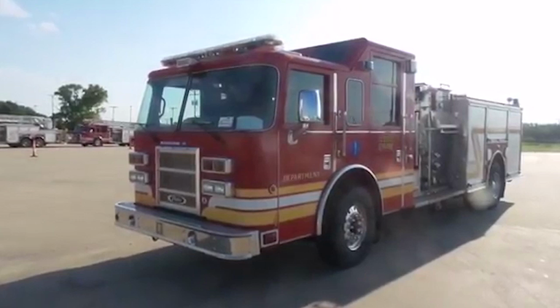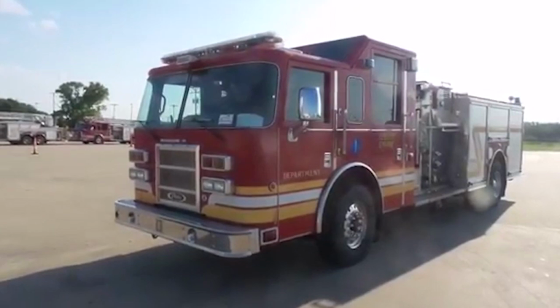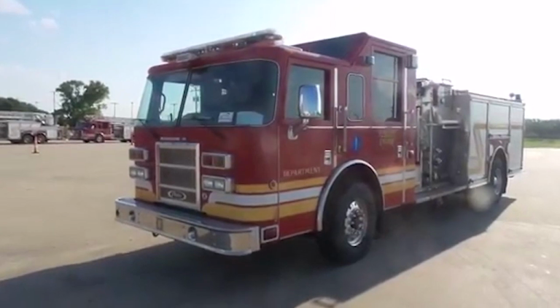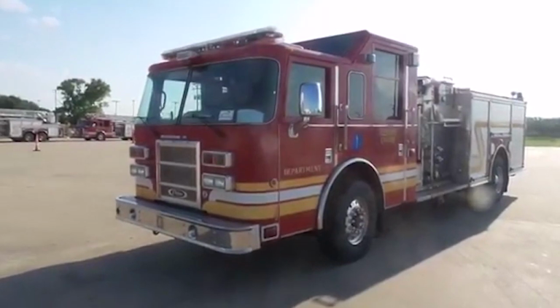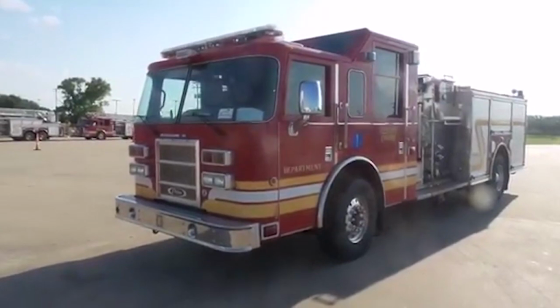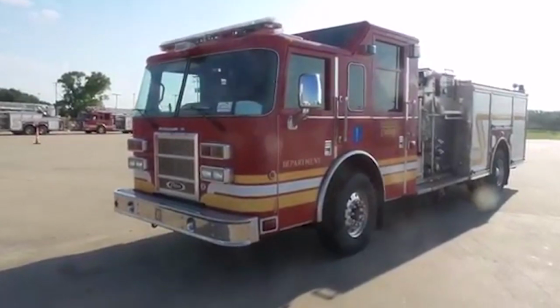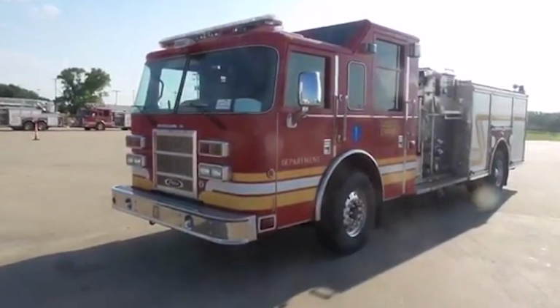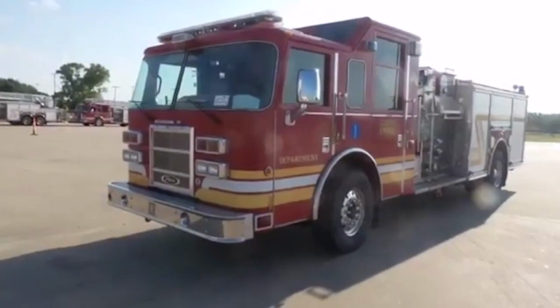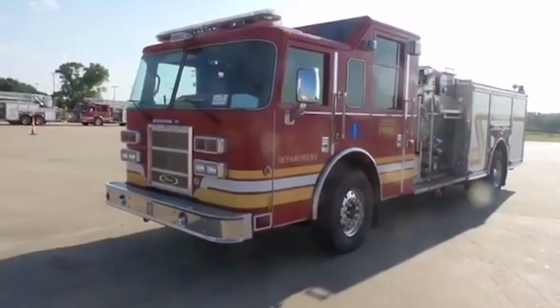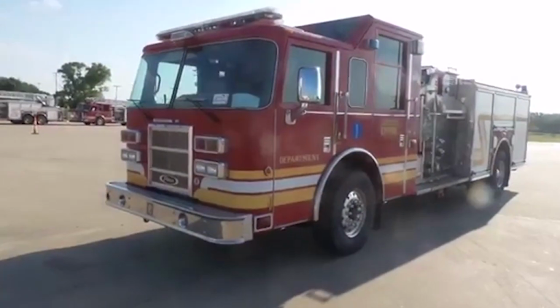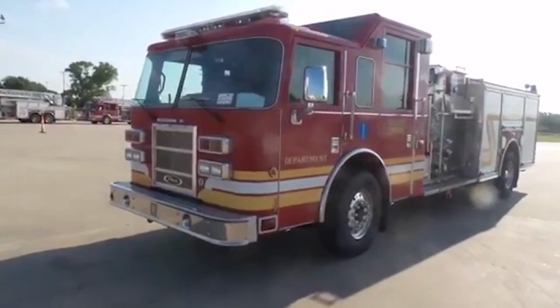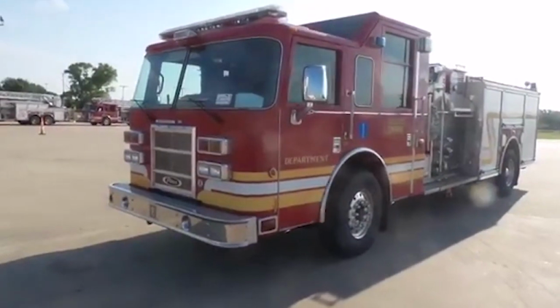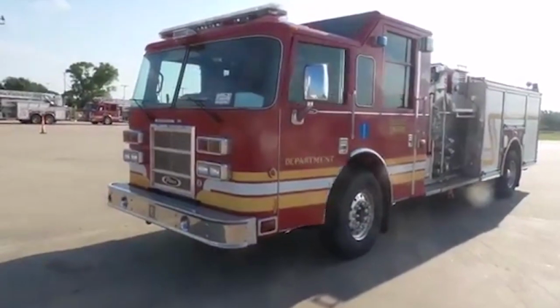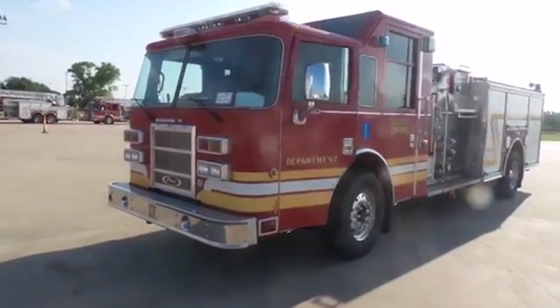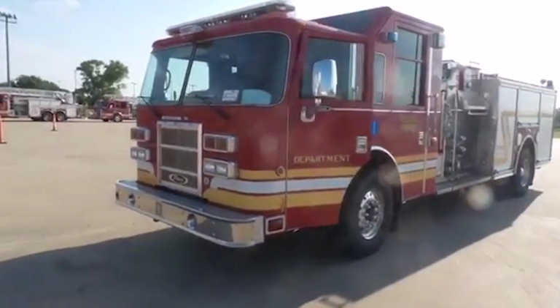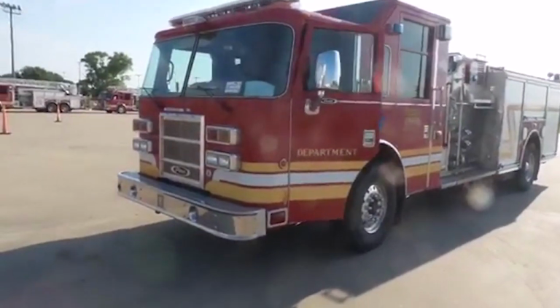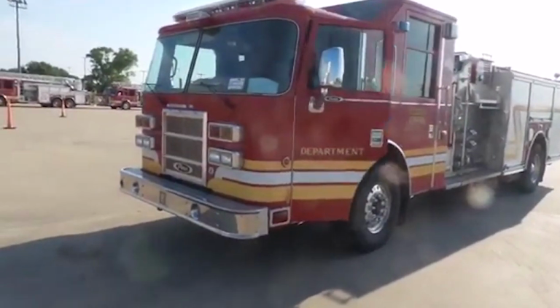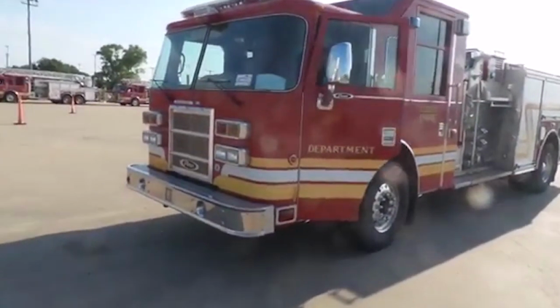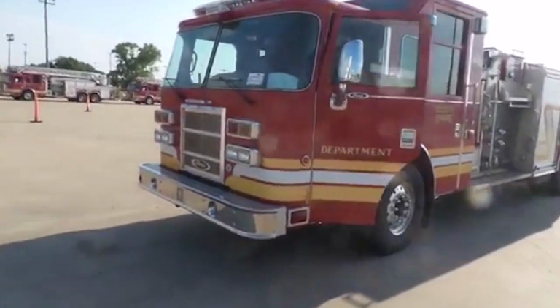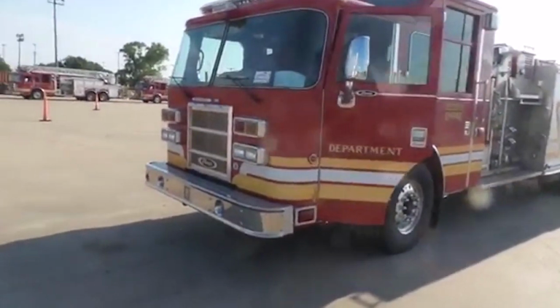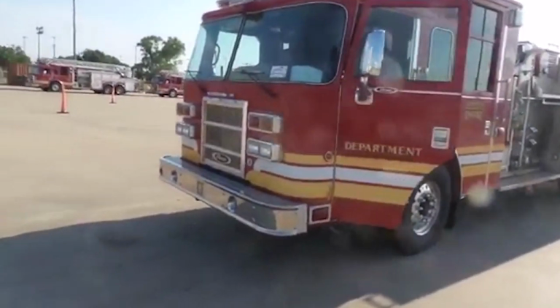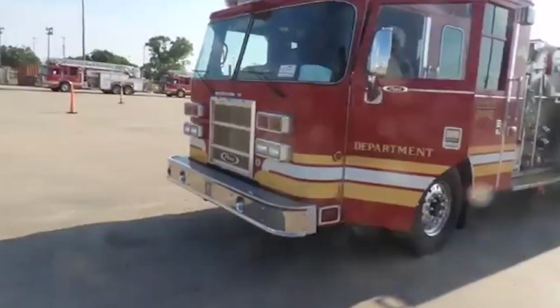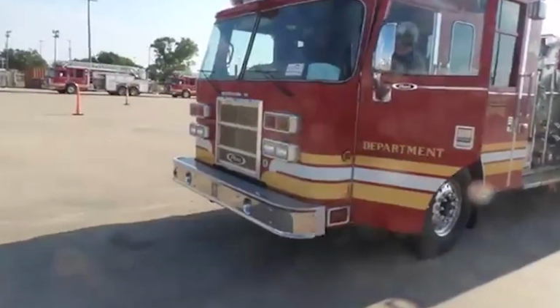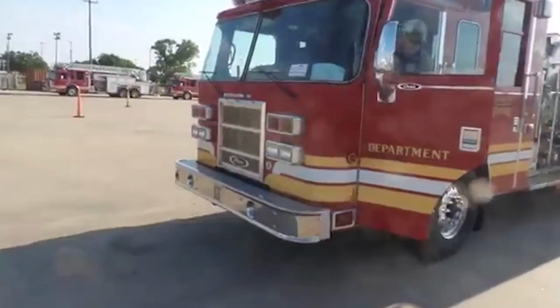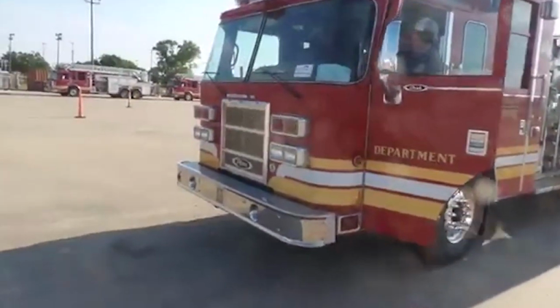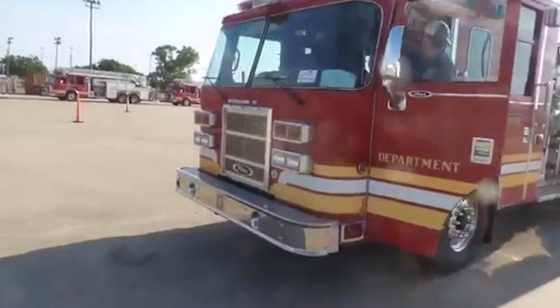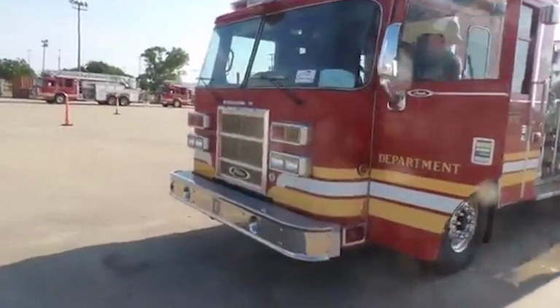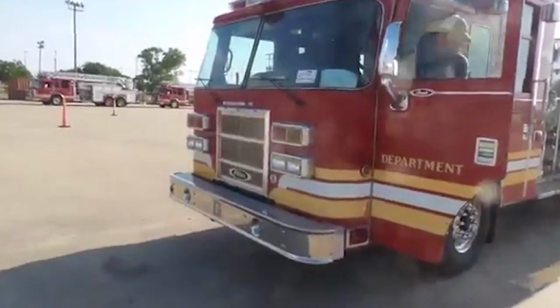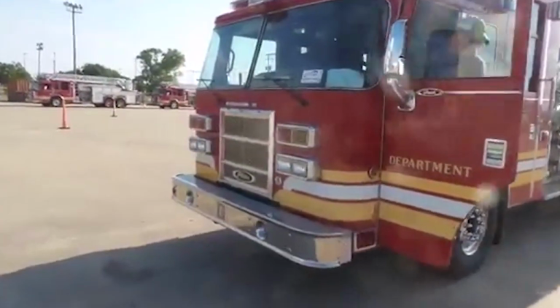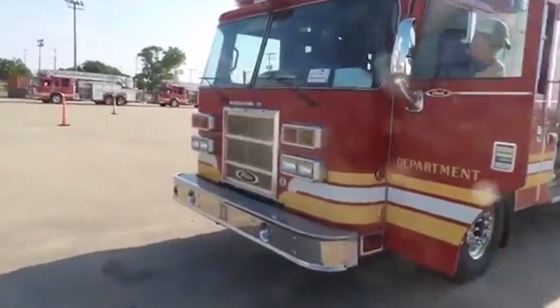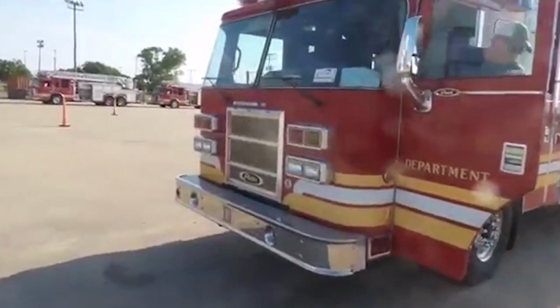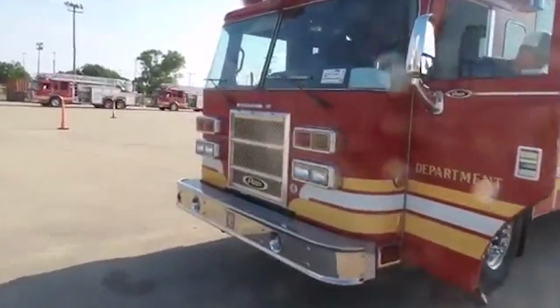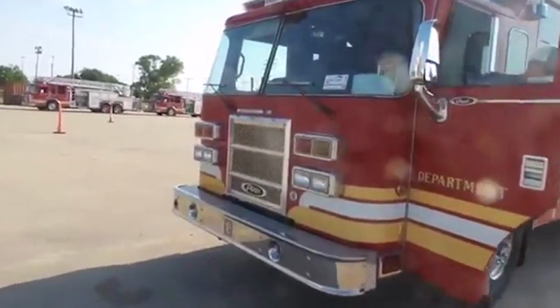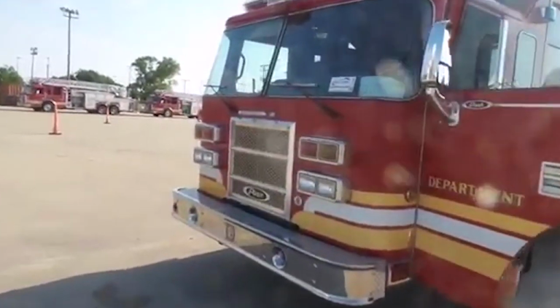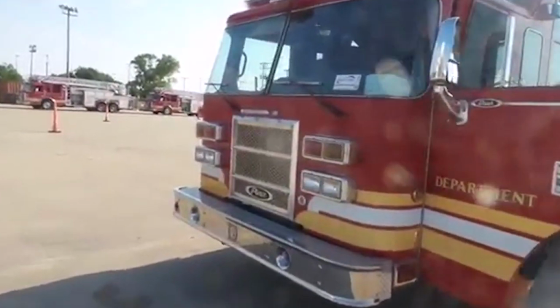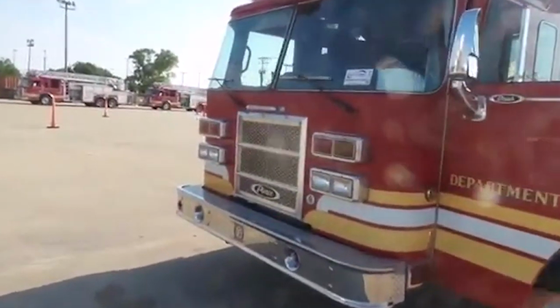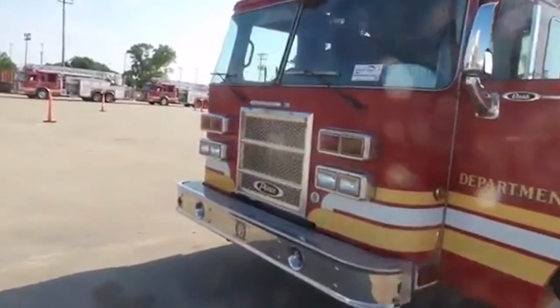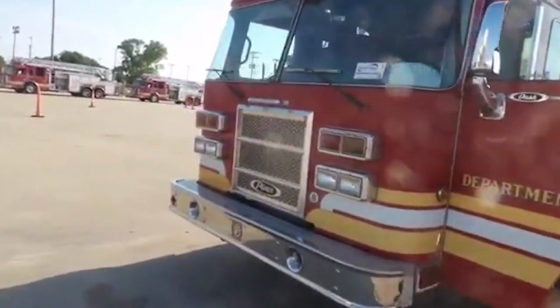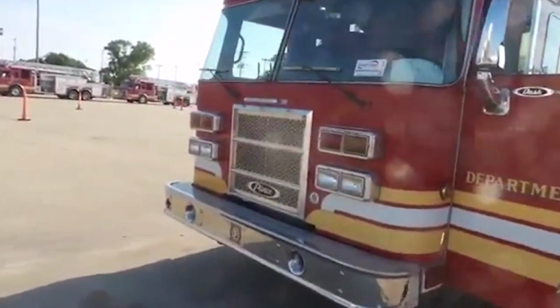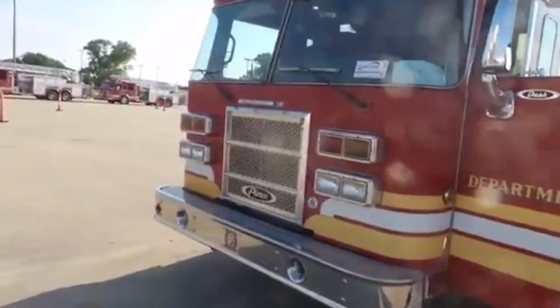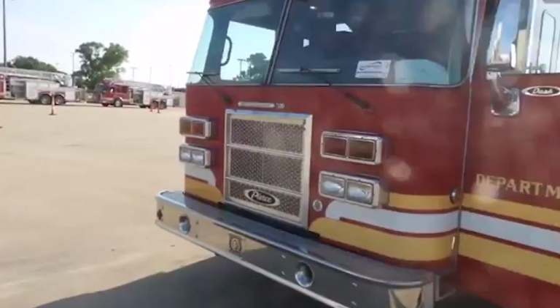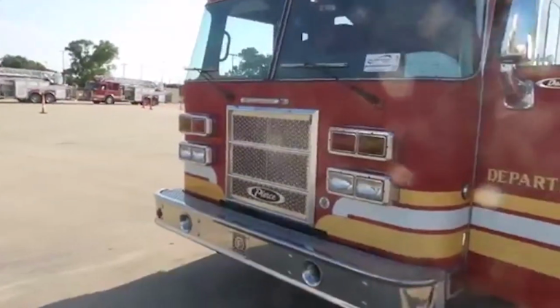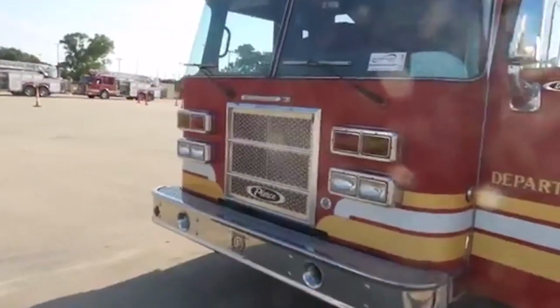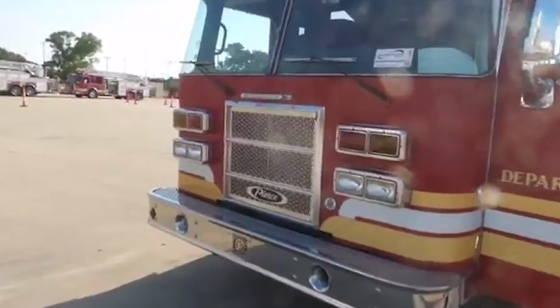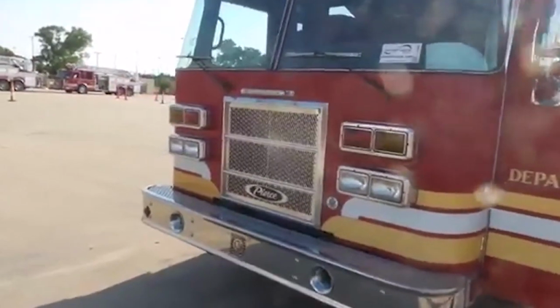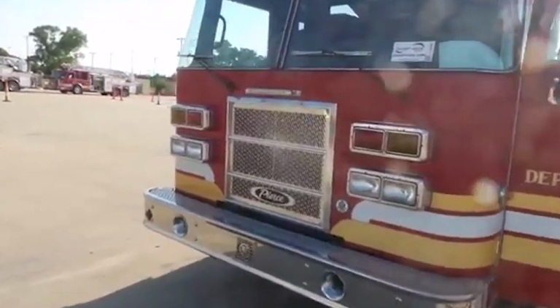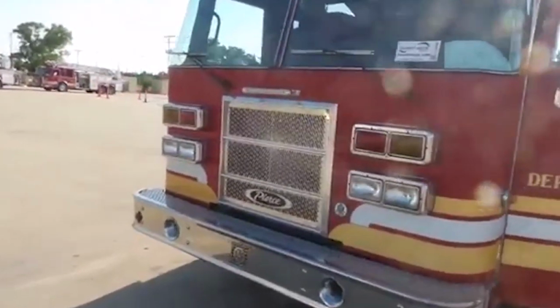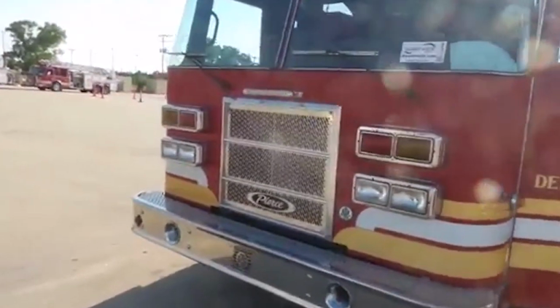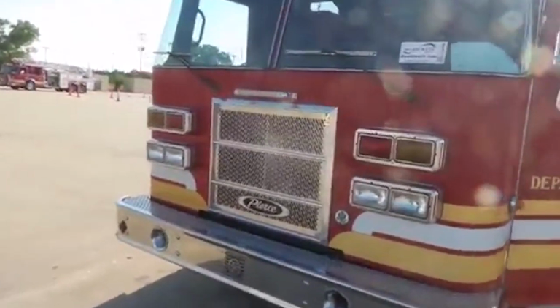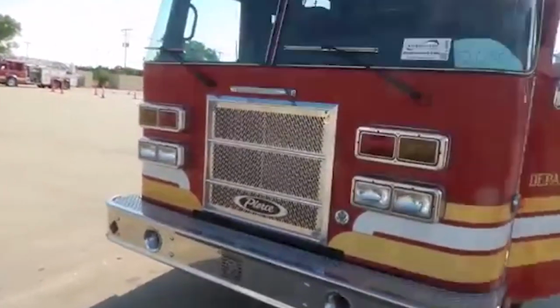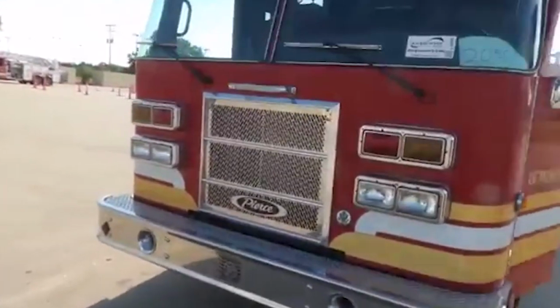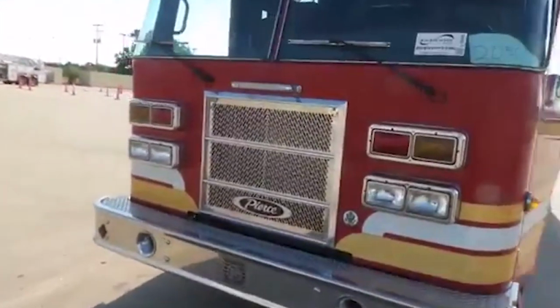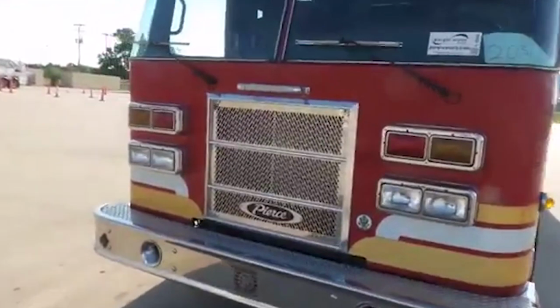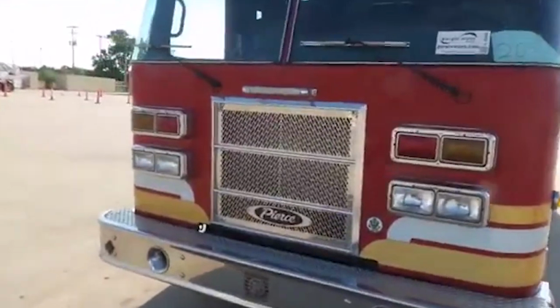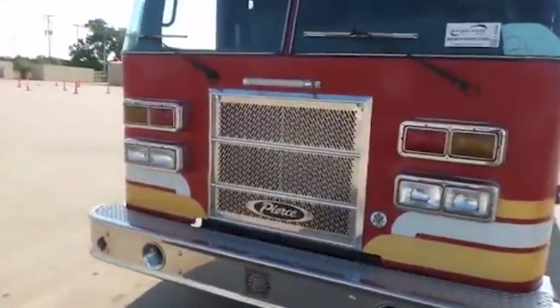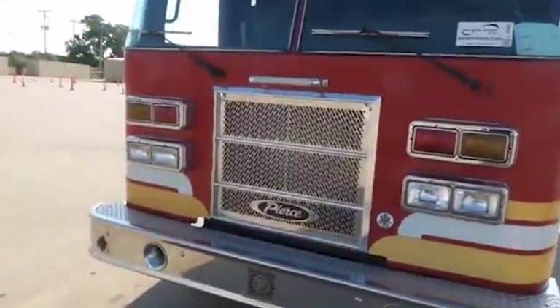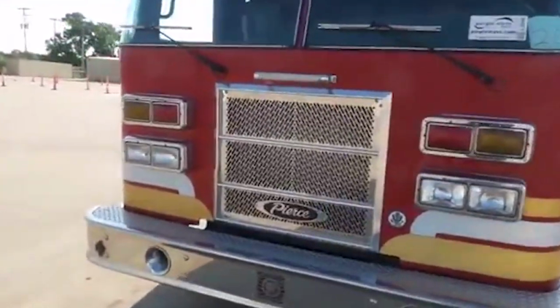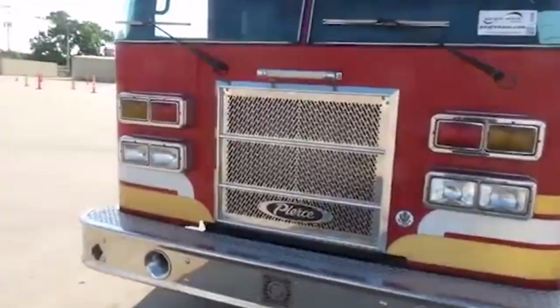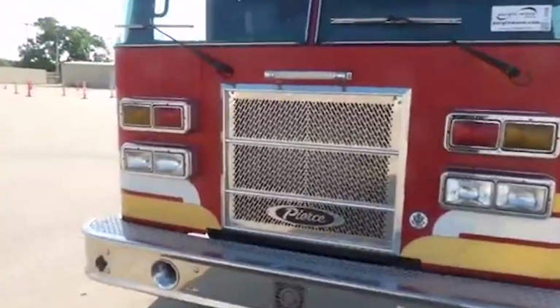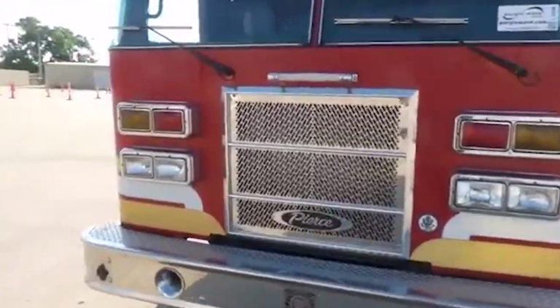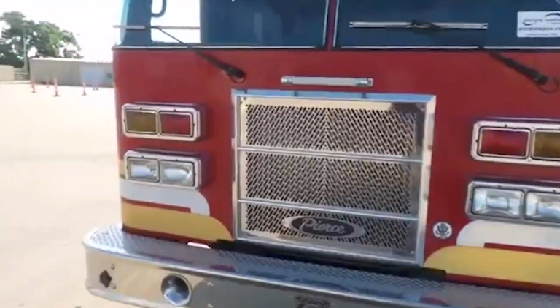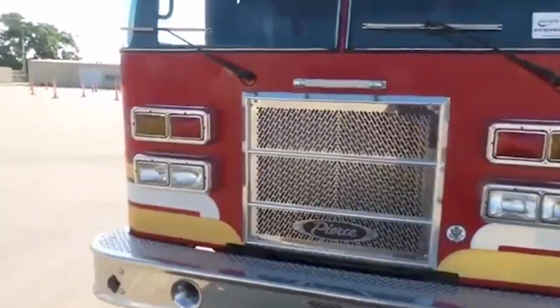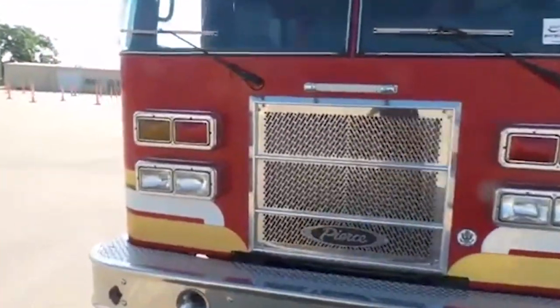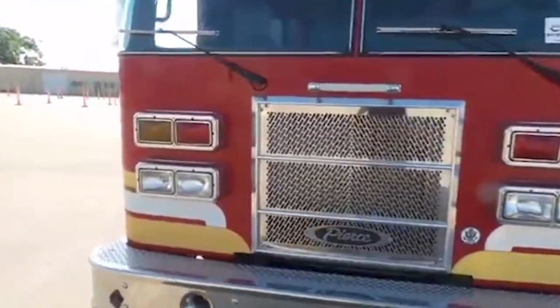Have you ever wondered why firetrucks are red? It's a question NFPA actually gets quite often.